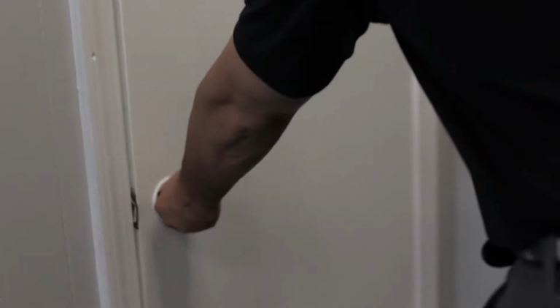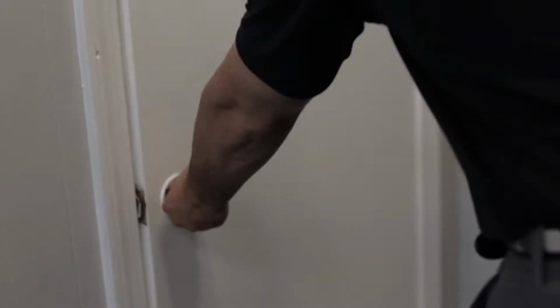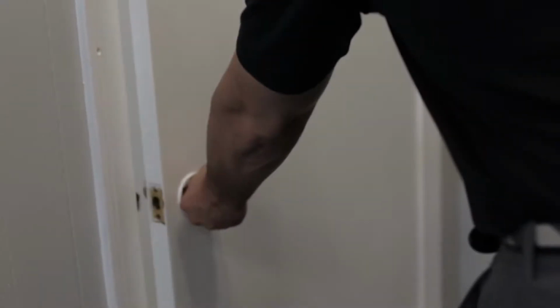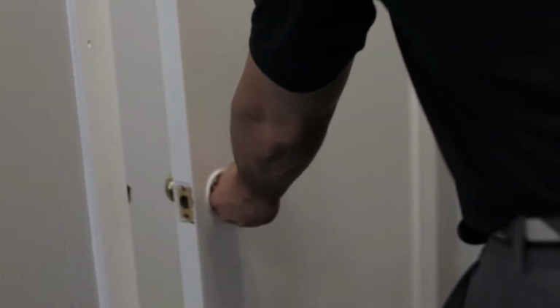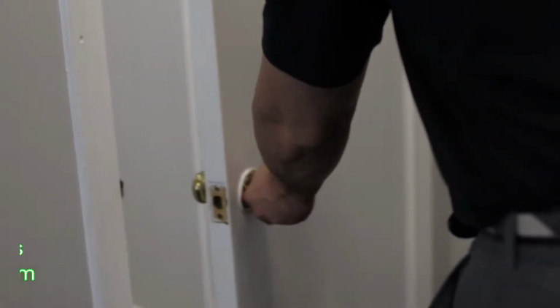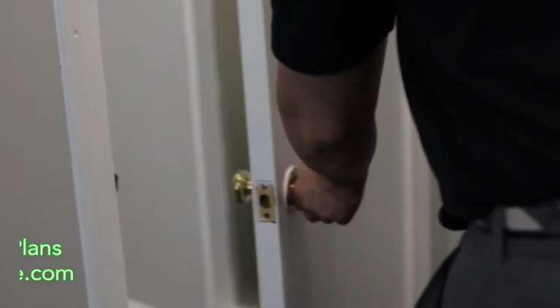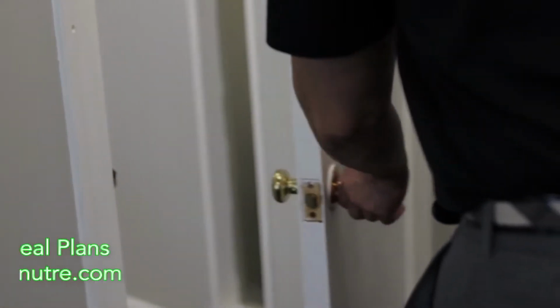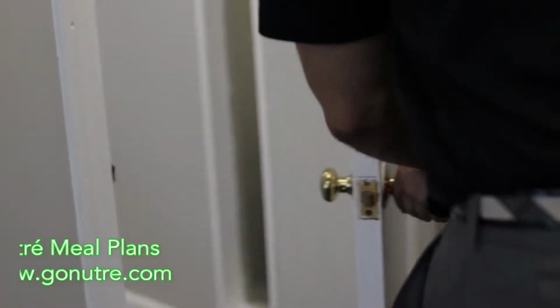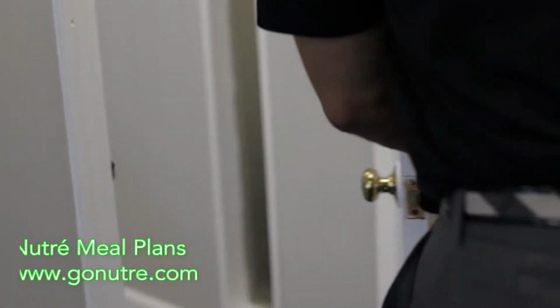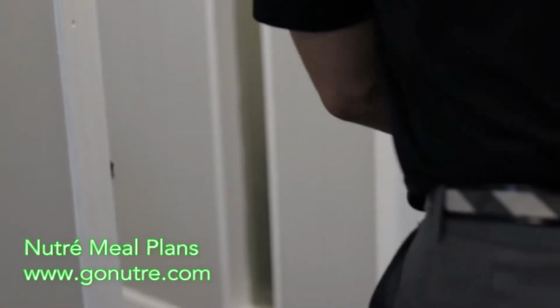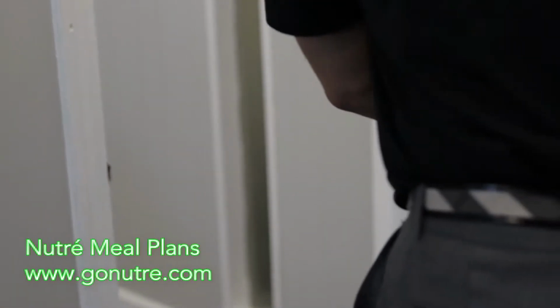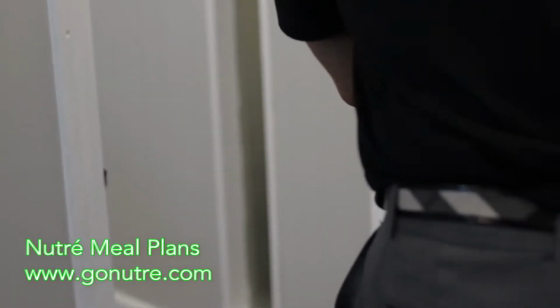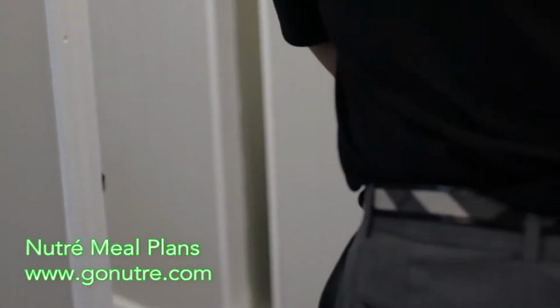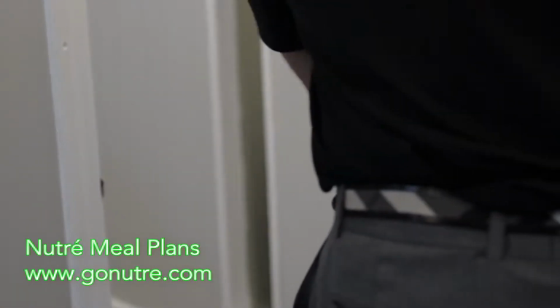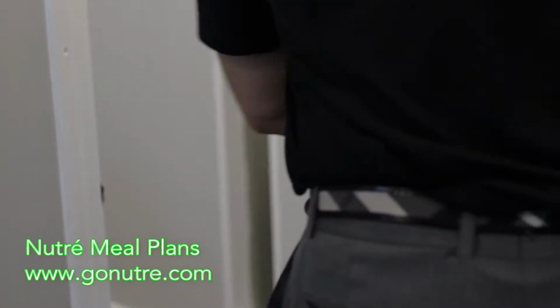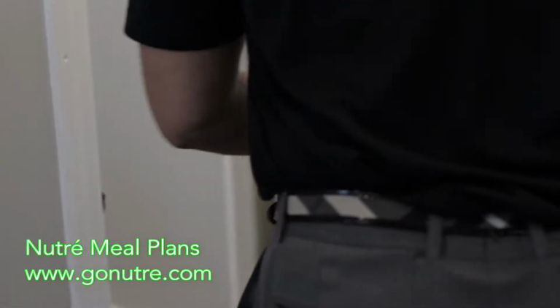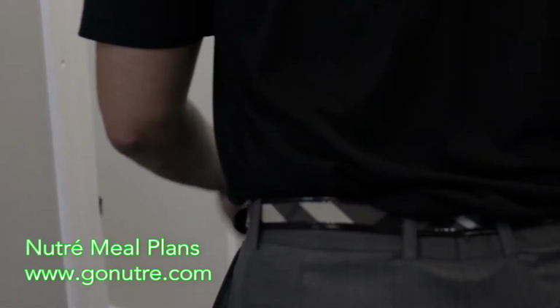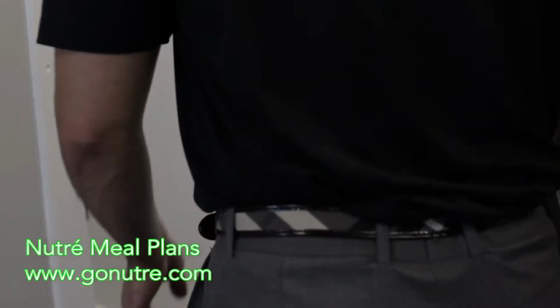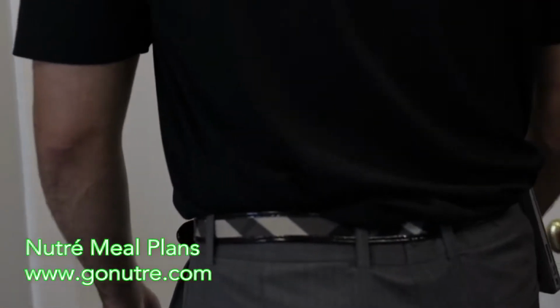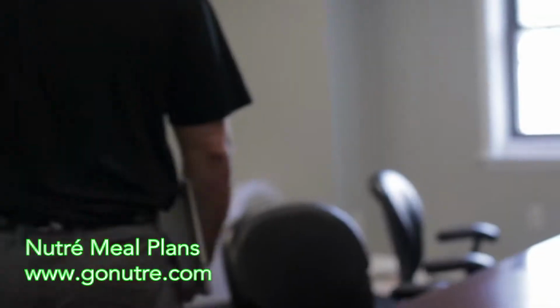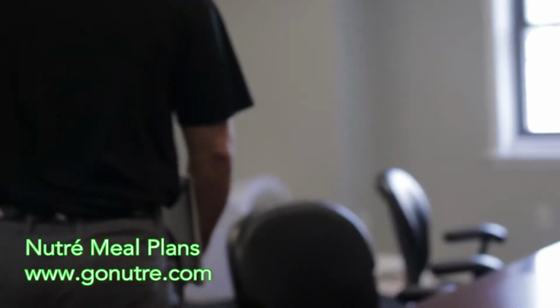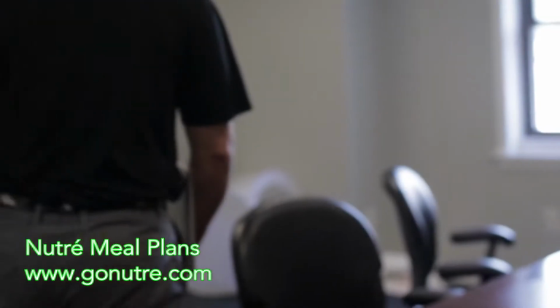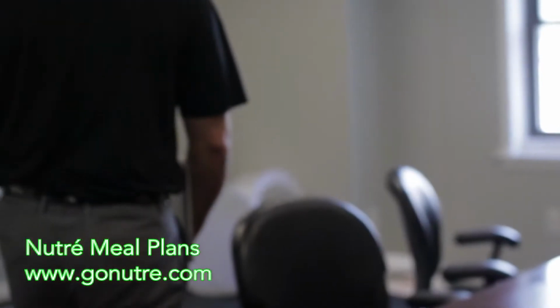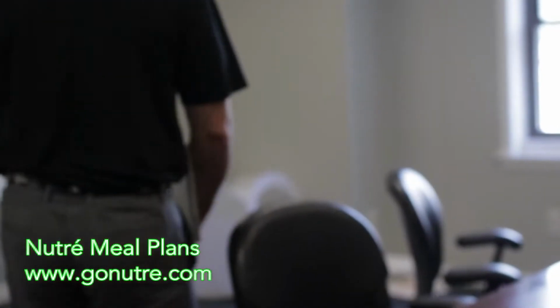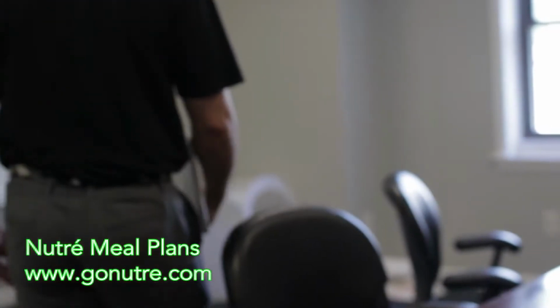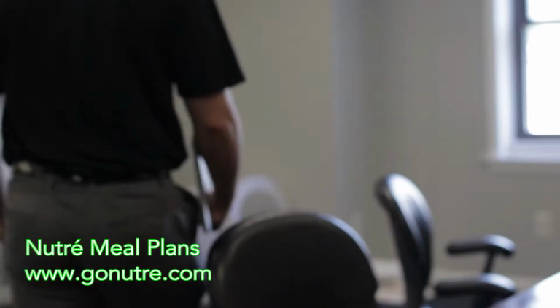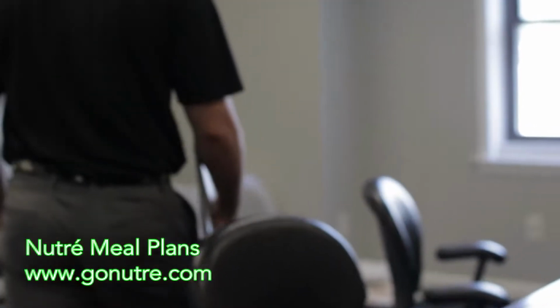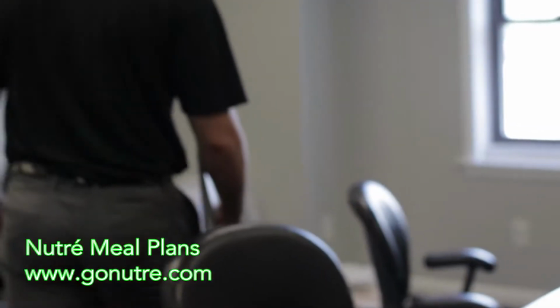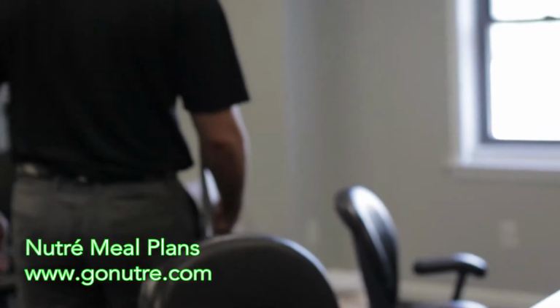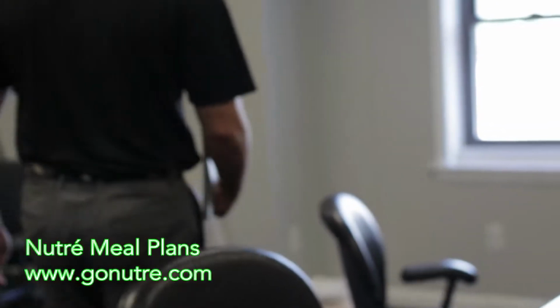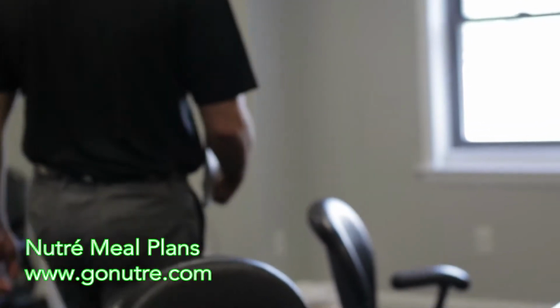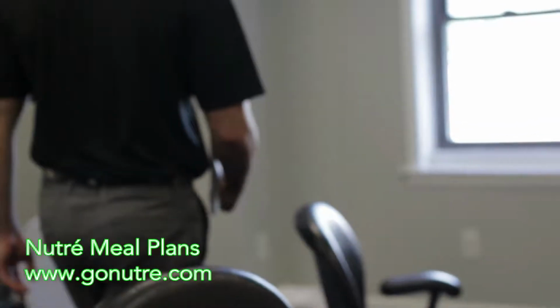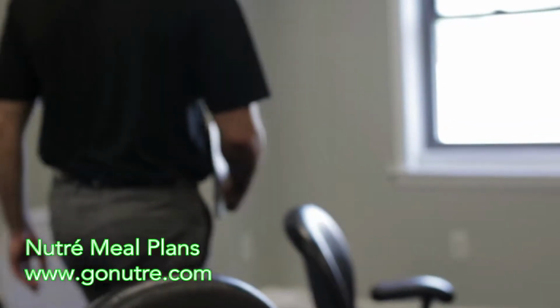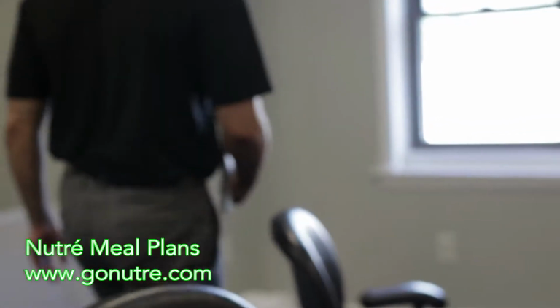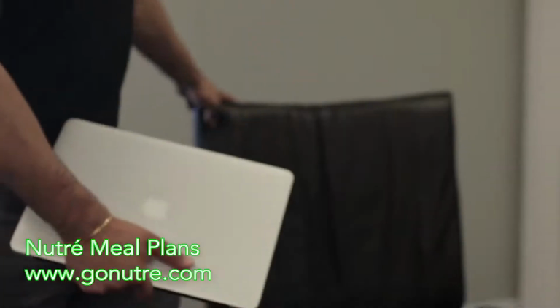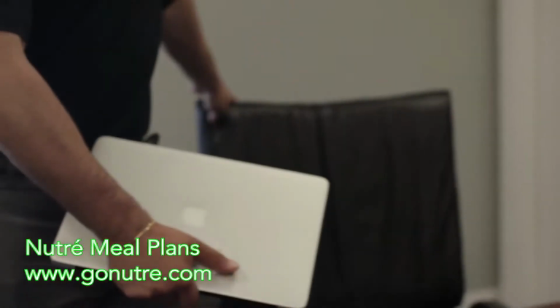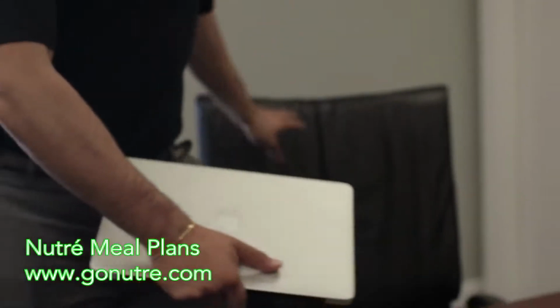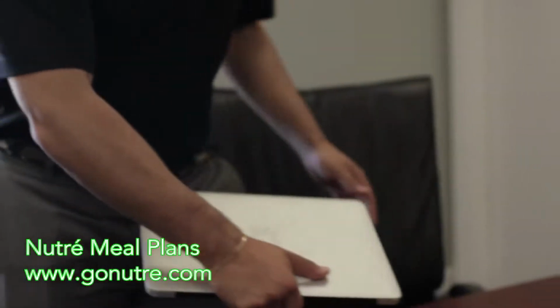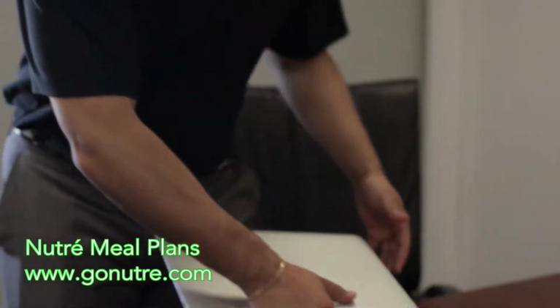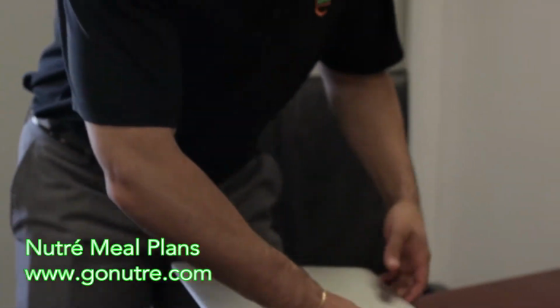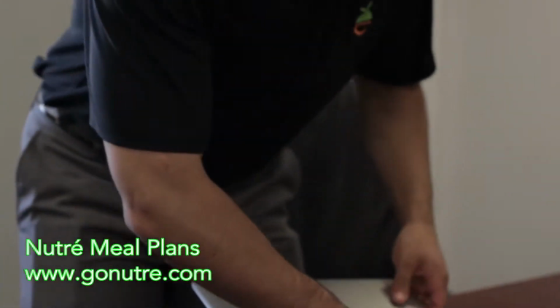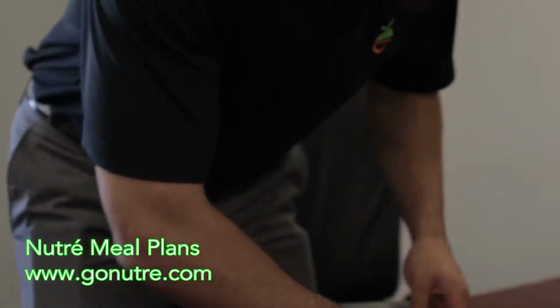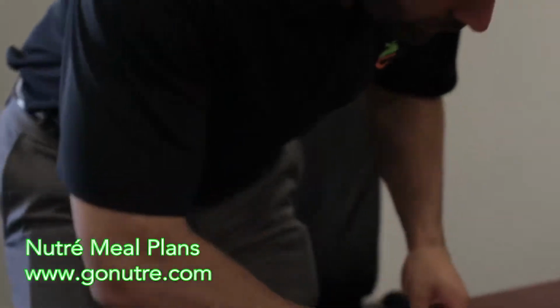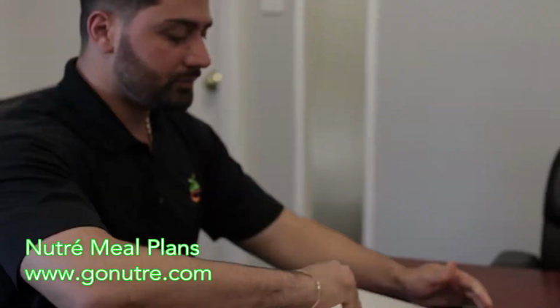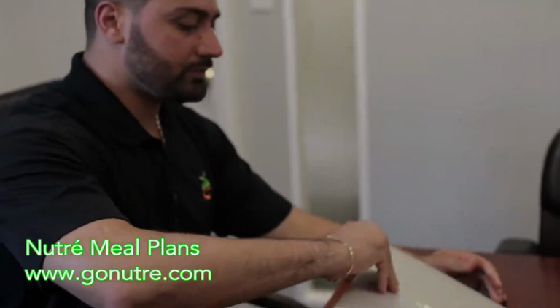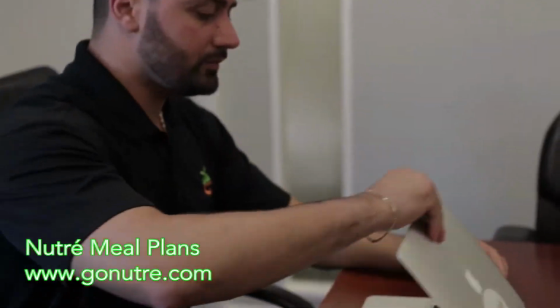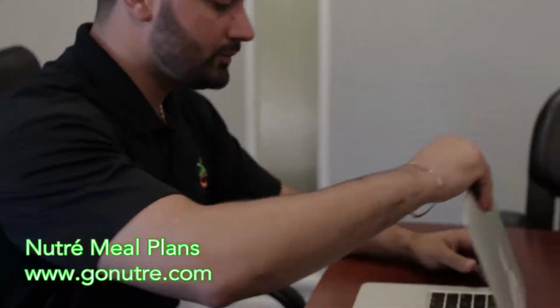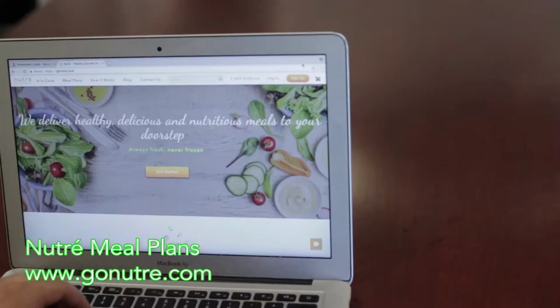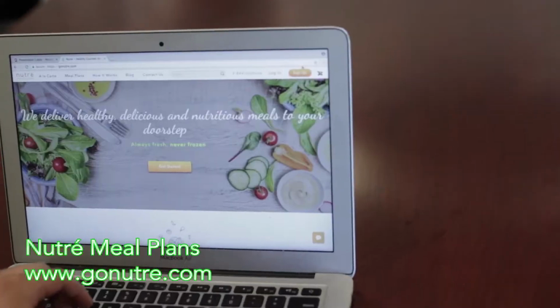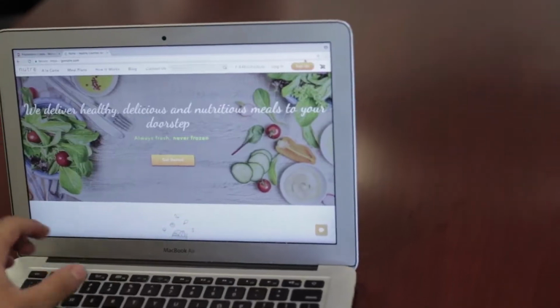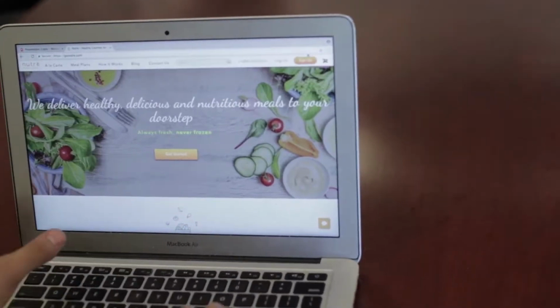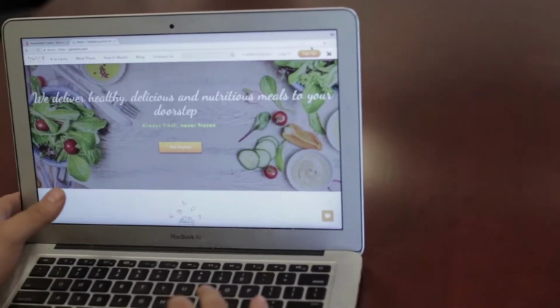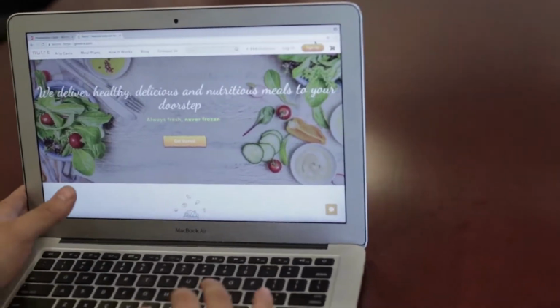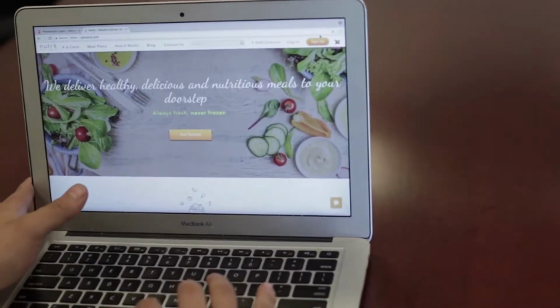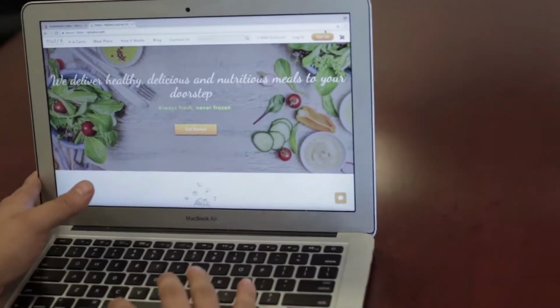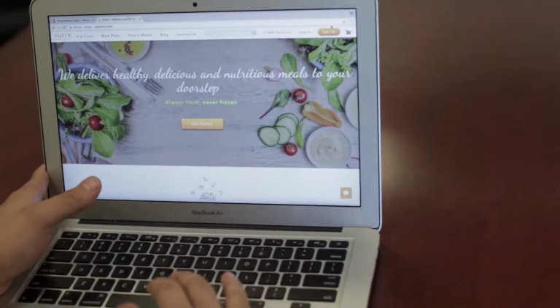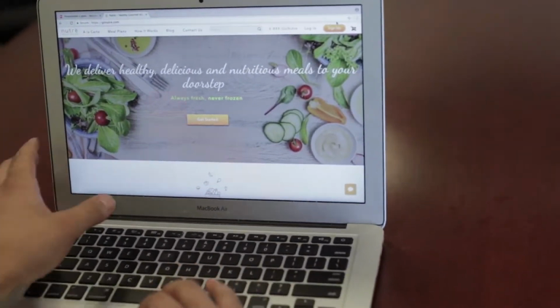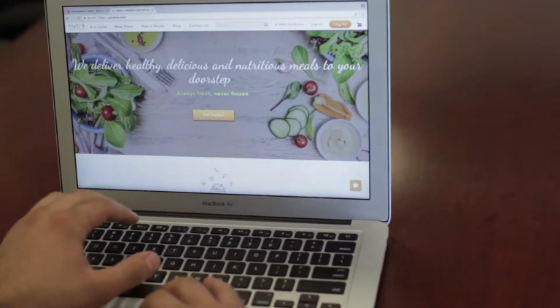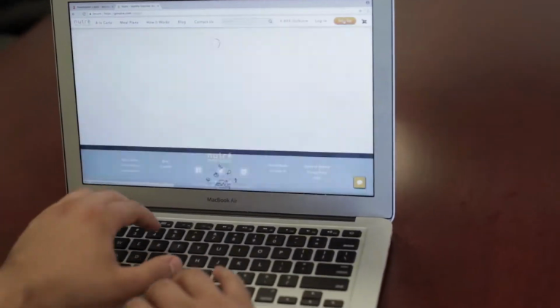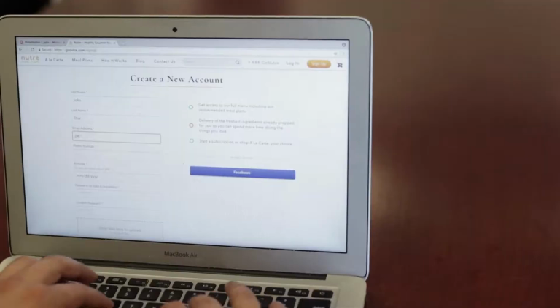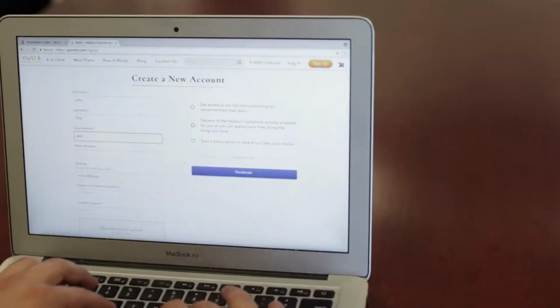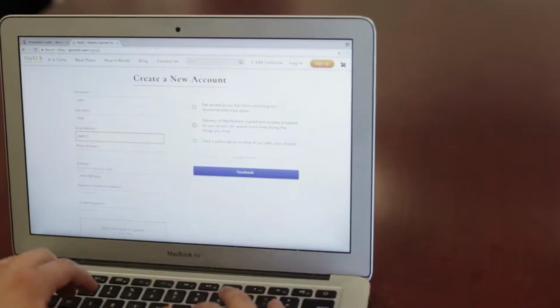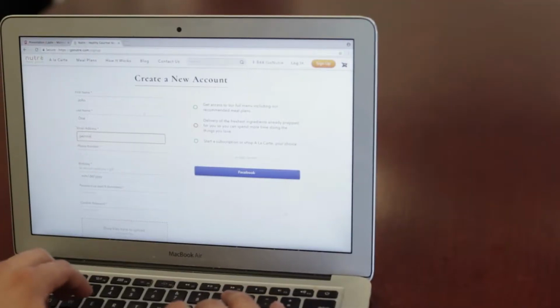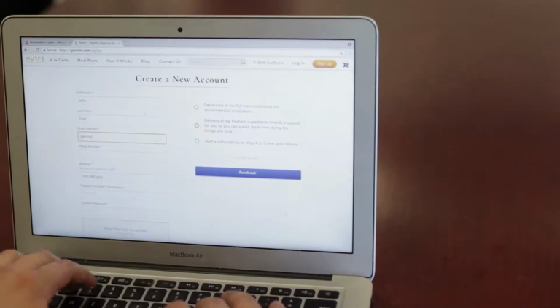In today's society, we all run off convenience services. Here at NutriMealPlans, we've made signing up and ordering as seamless and convenient as possible.